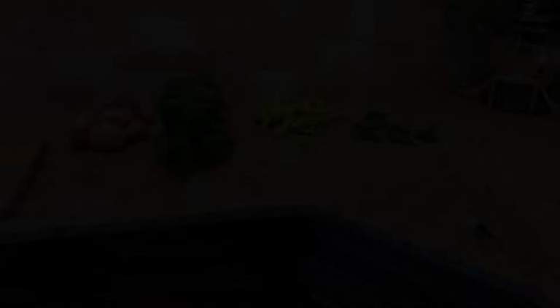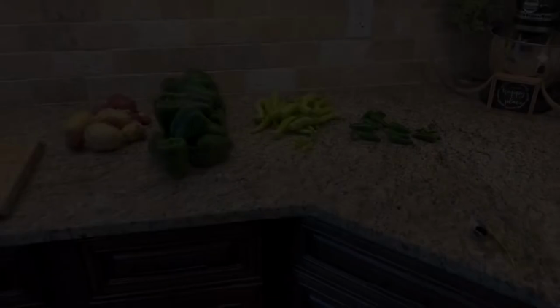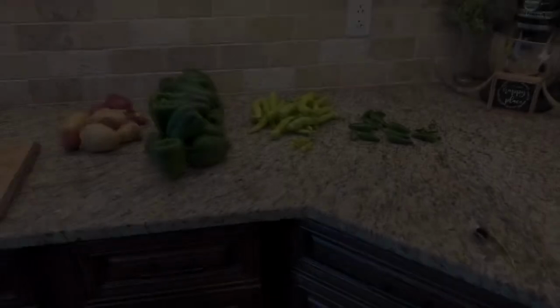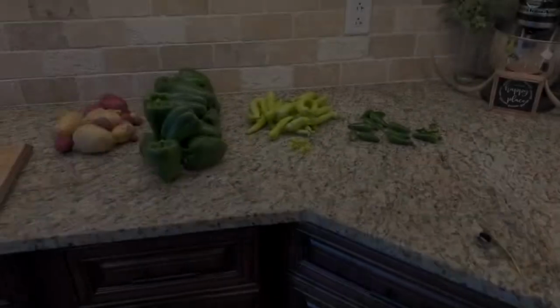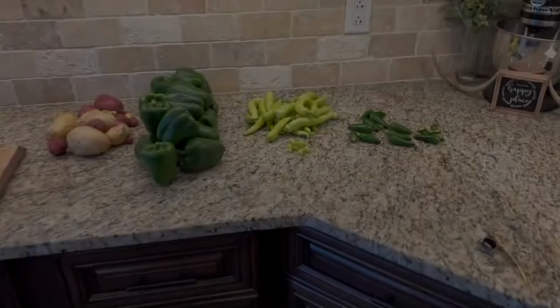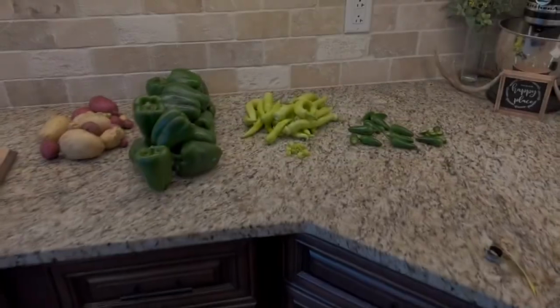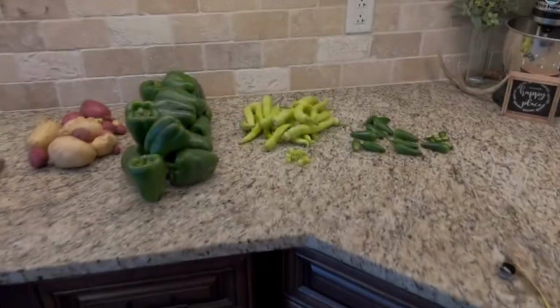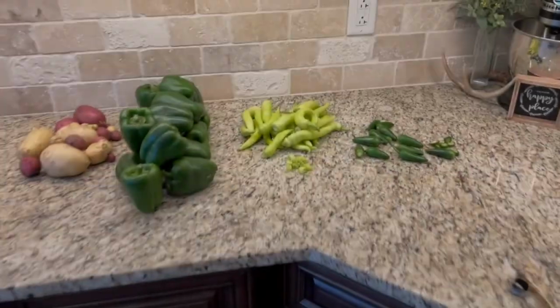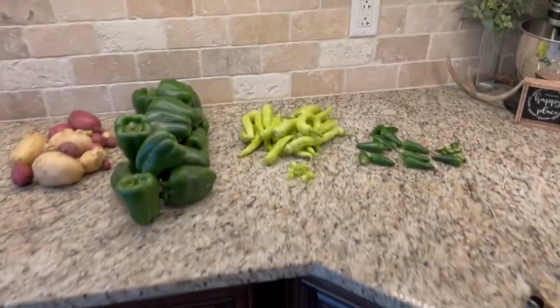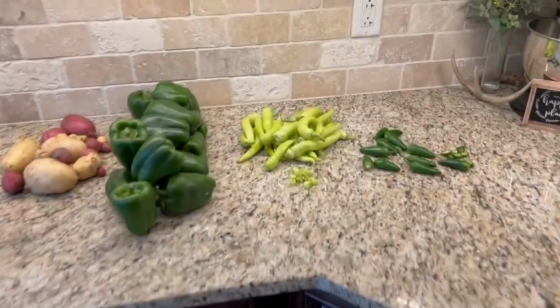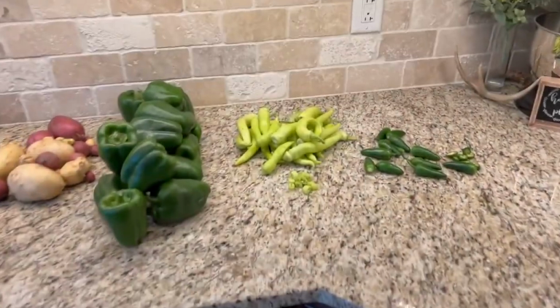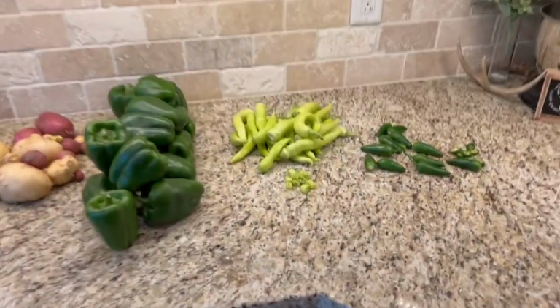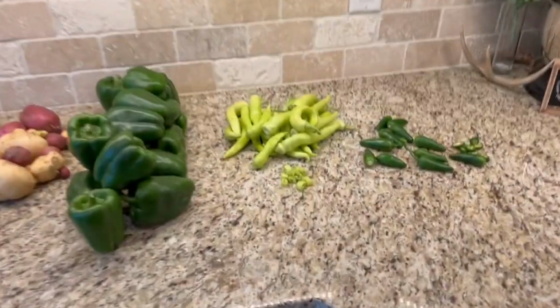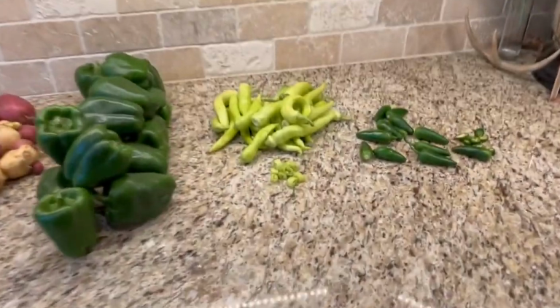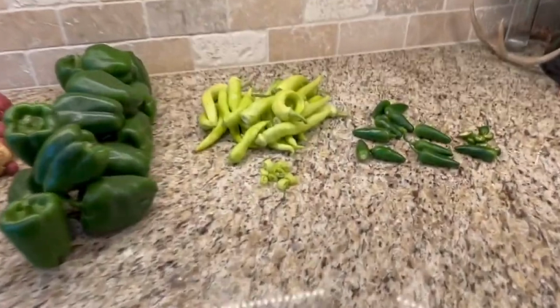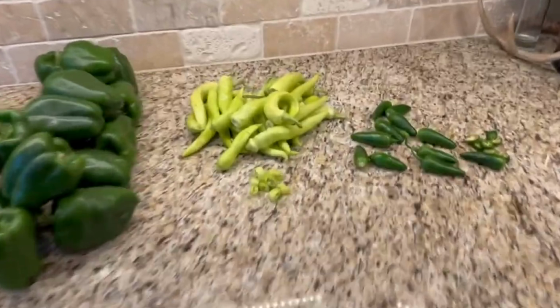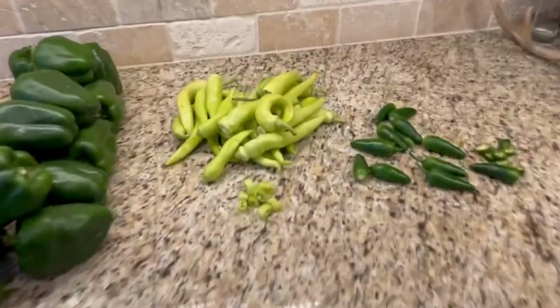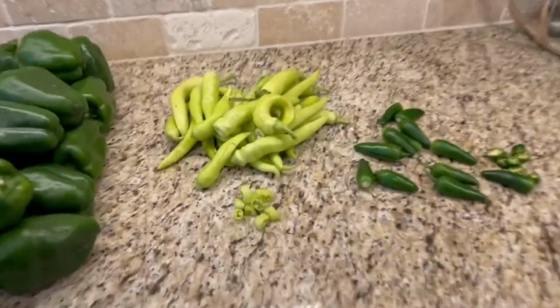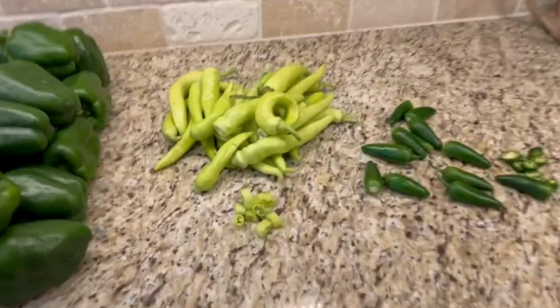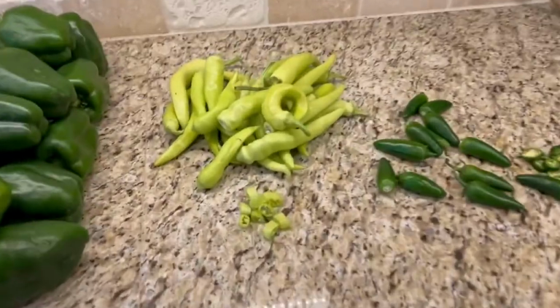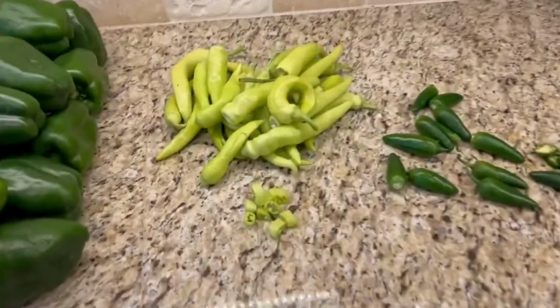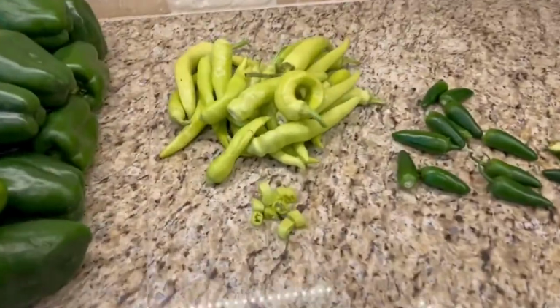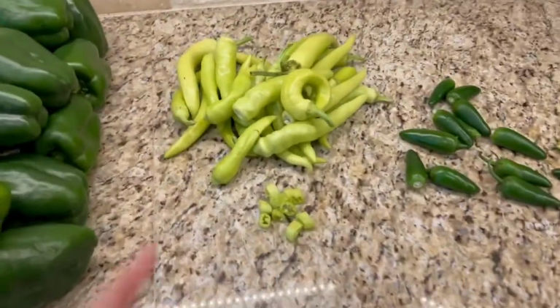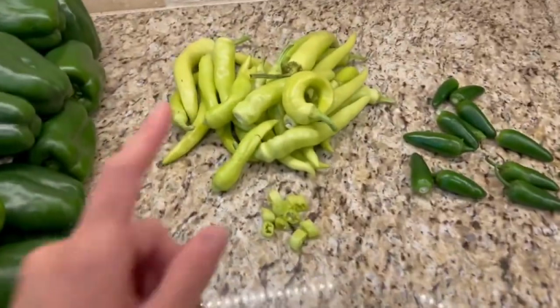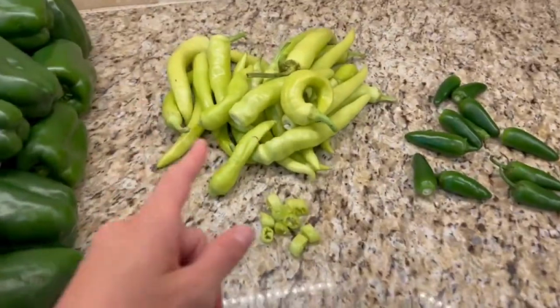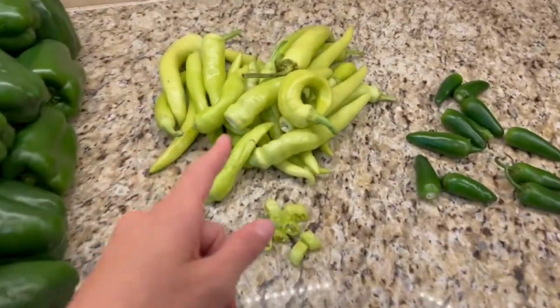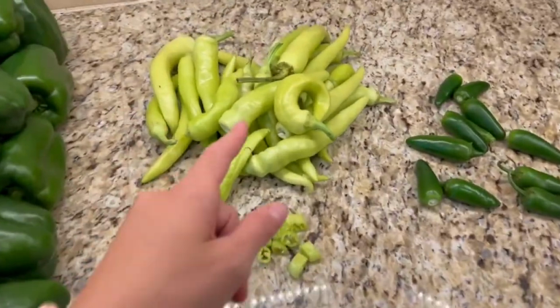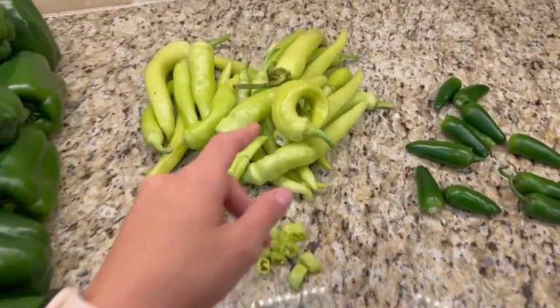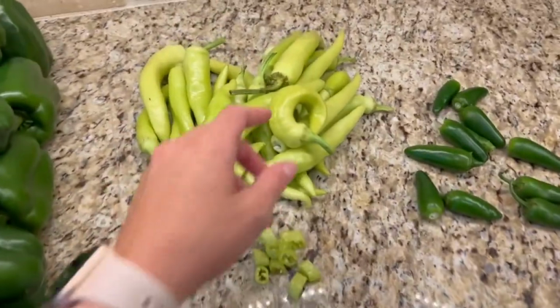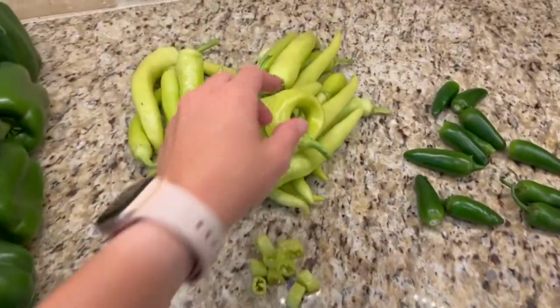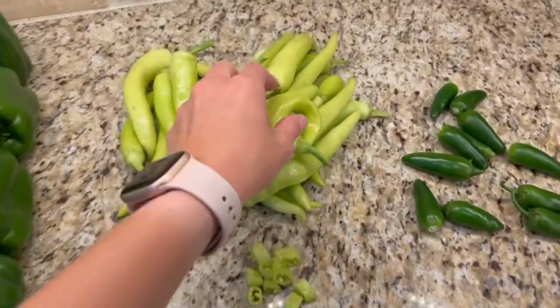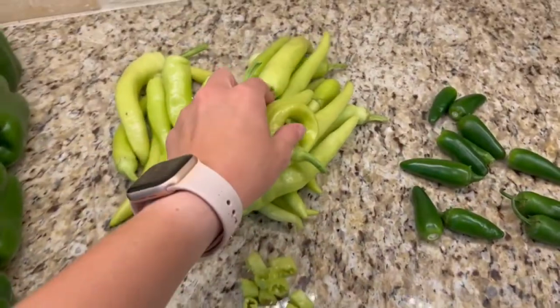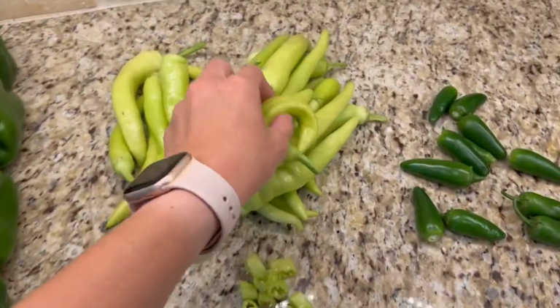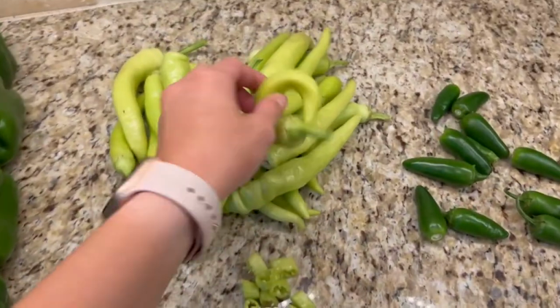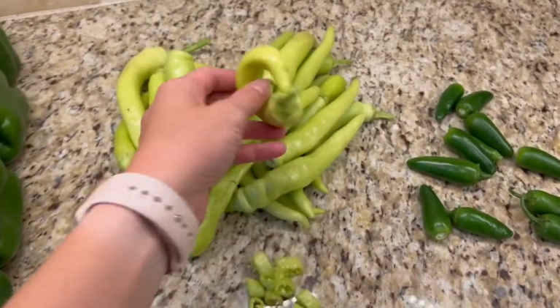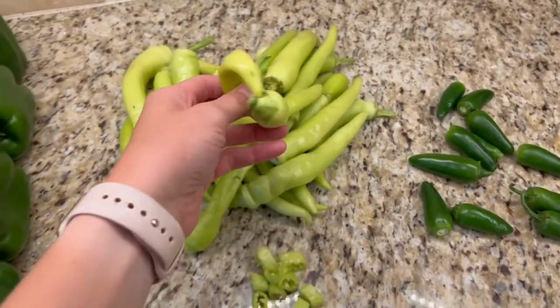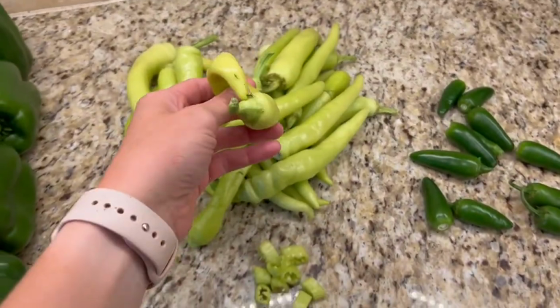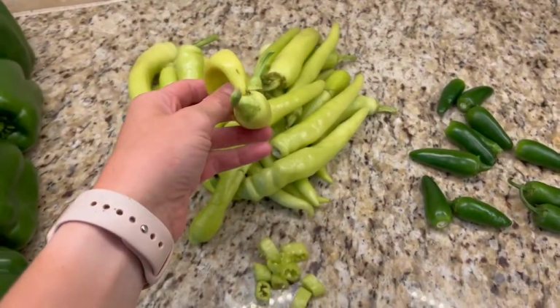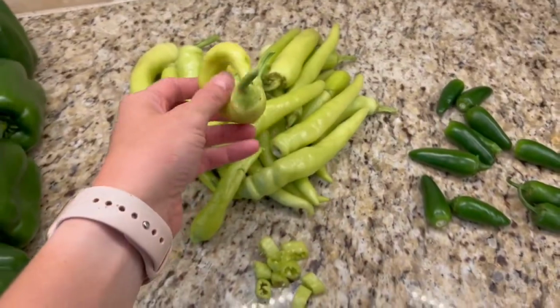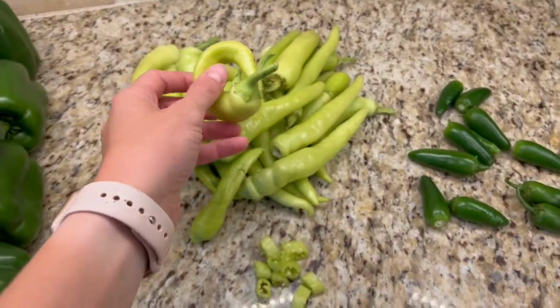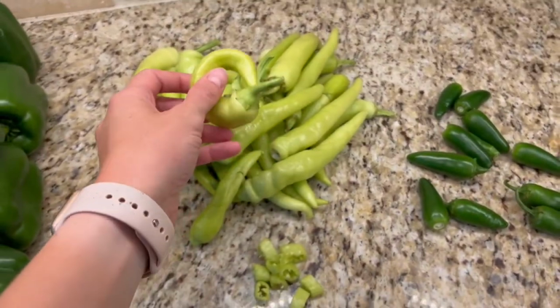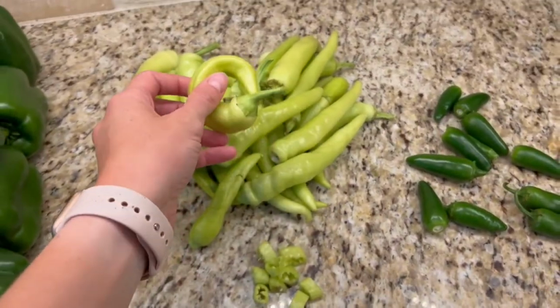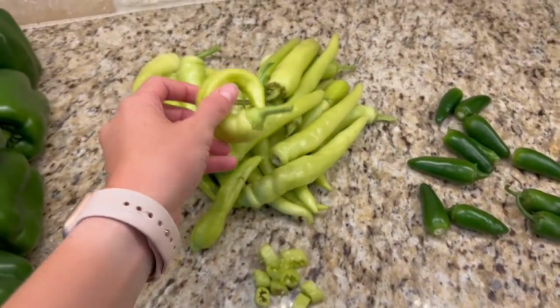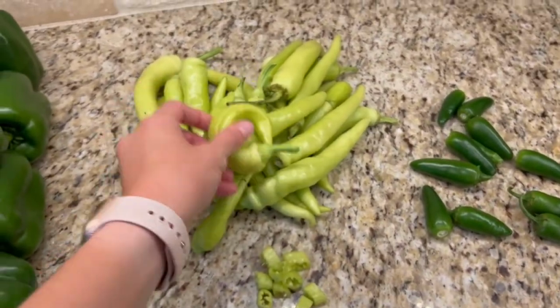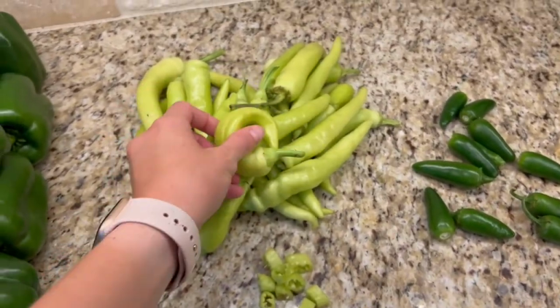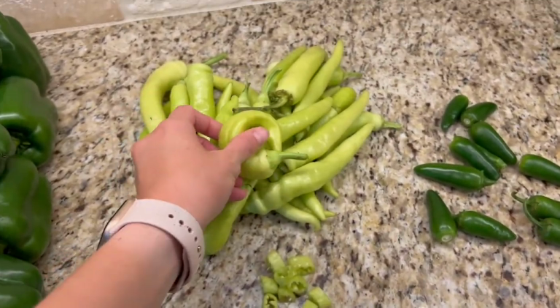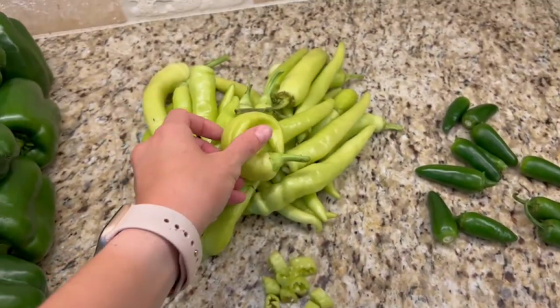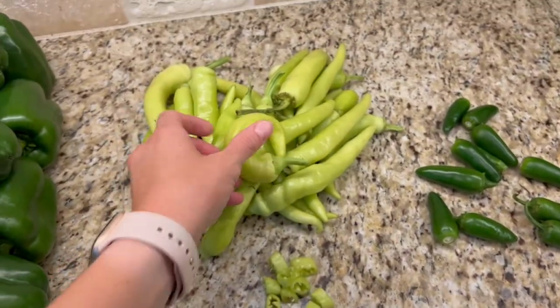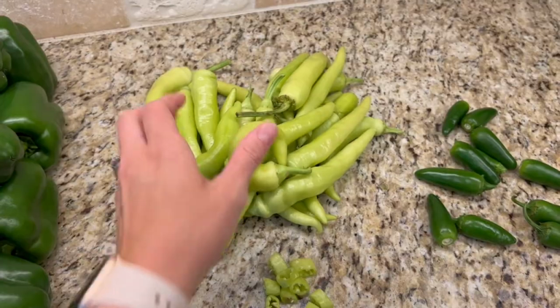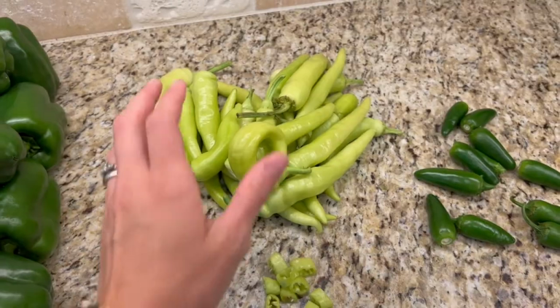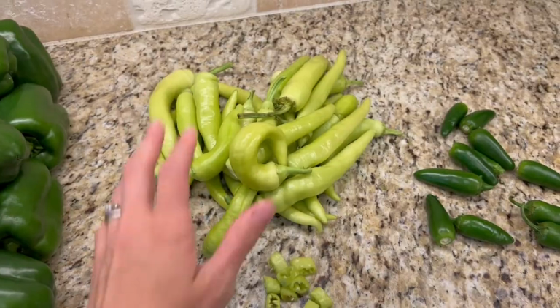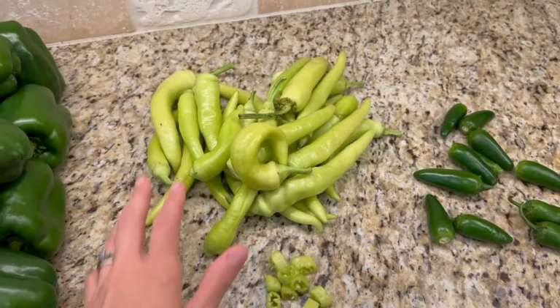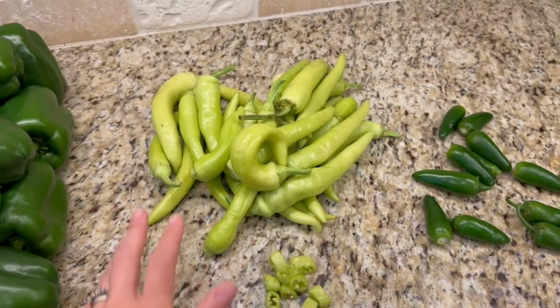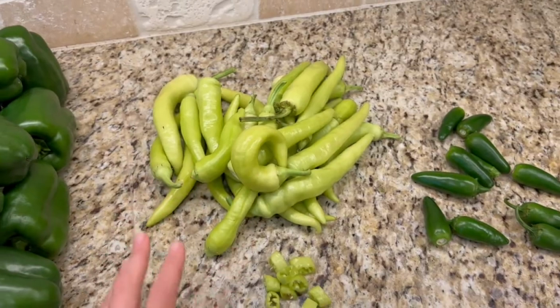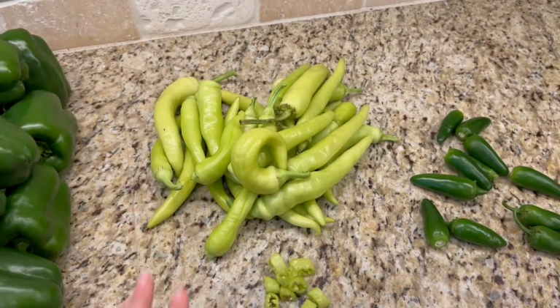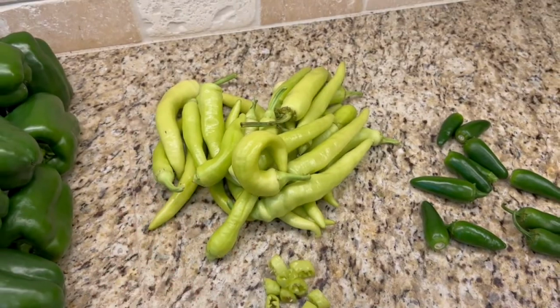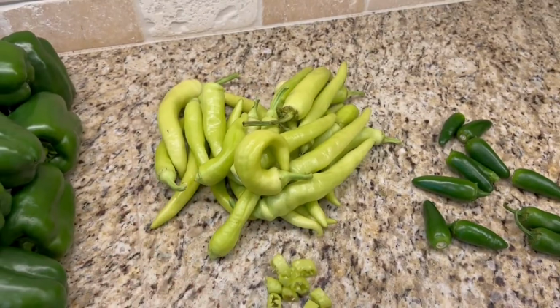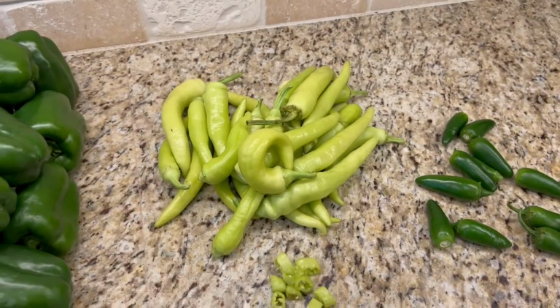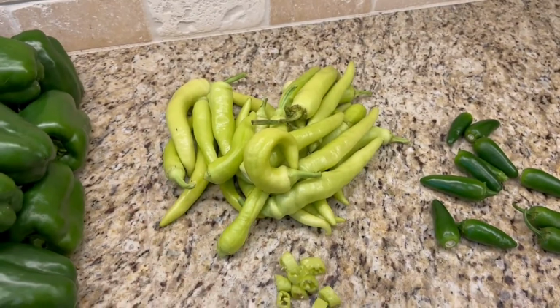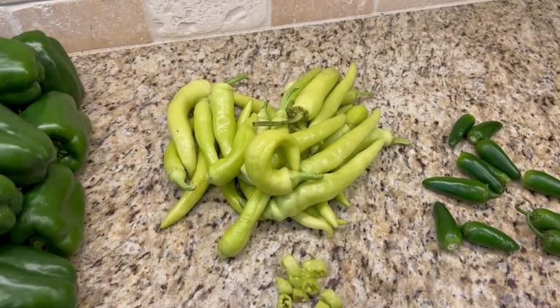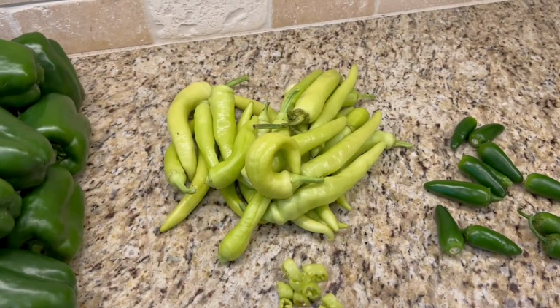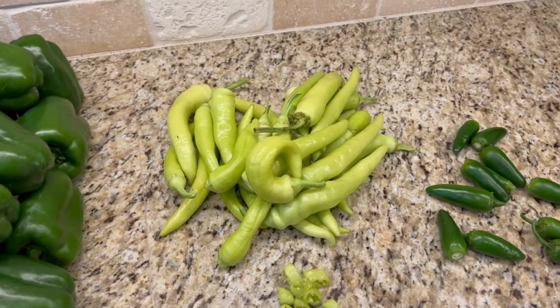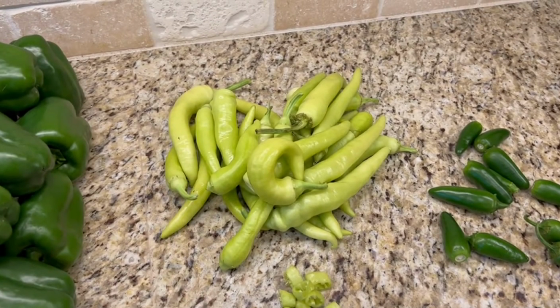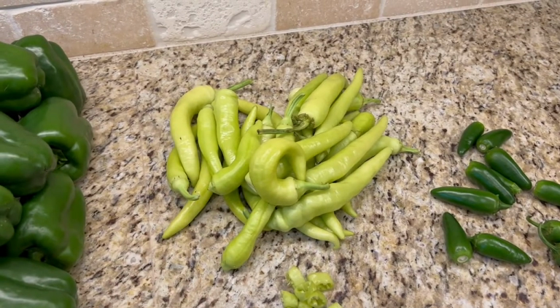I've got a lot of banana peppers left over from the garden, so I am going to can them today. It's really easy to do, so I will show you how to do it.